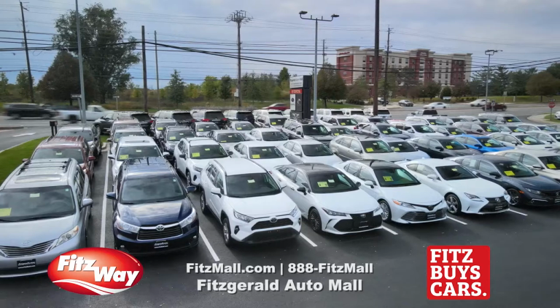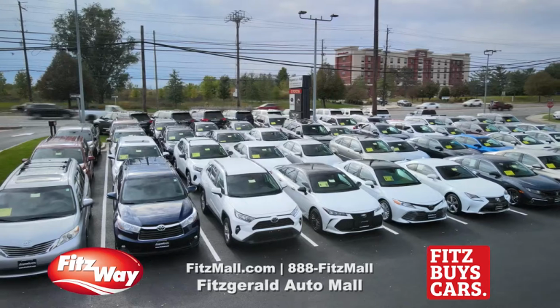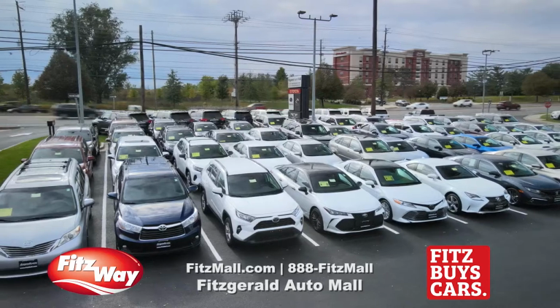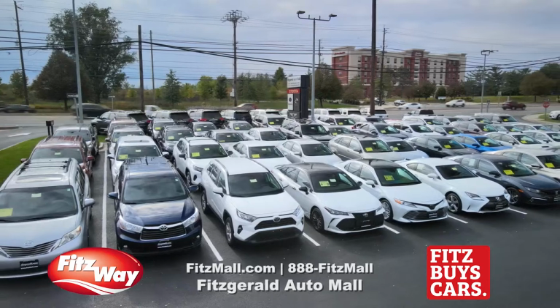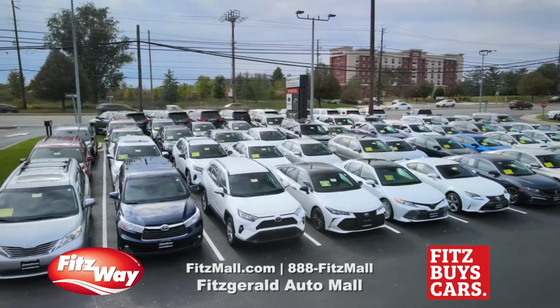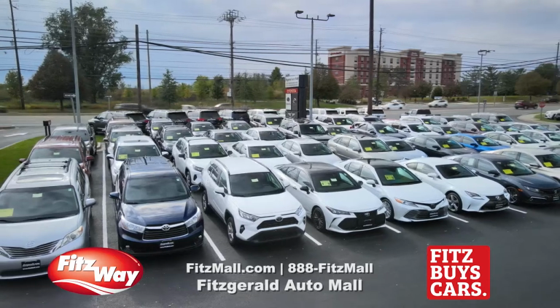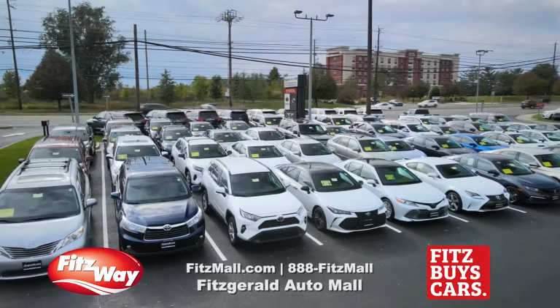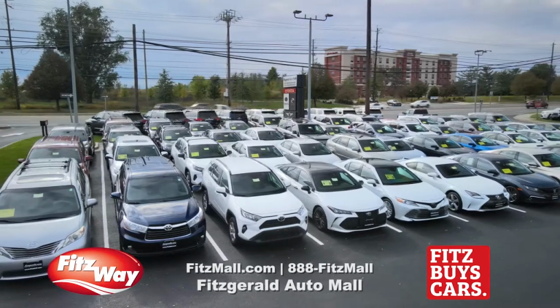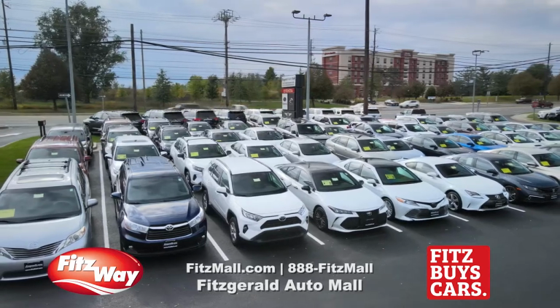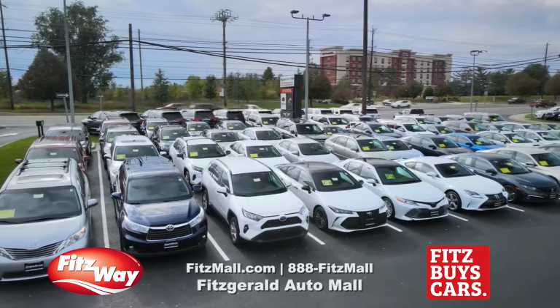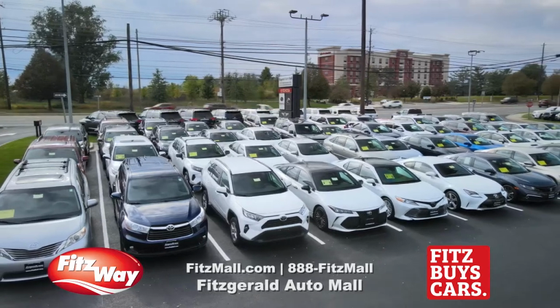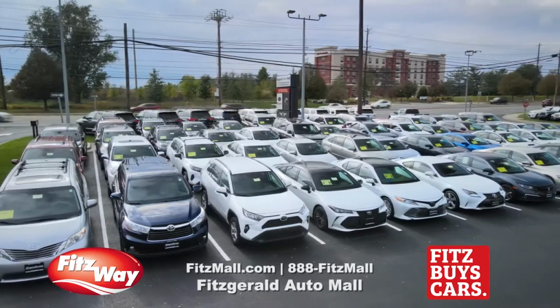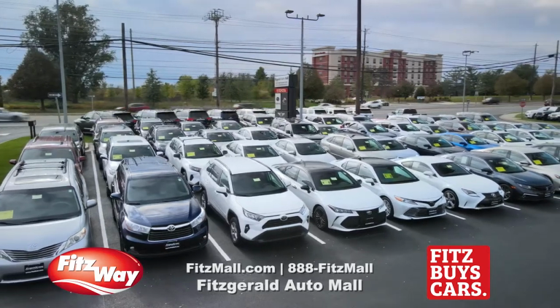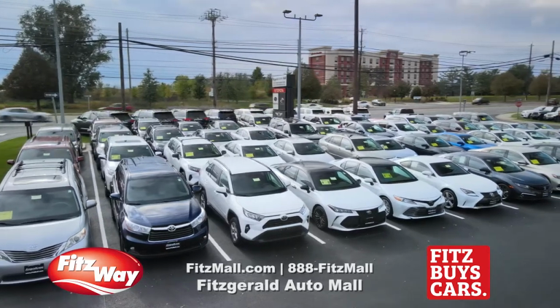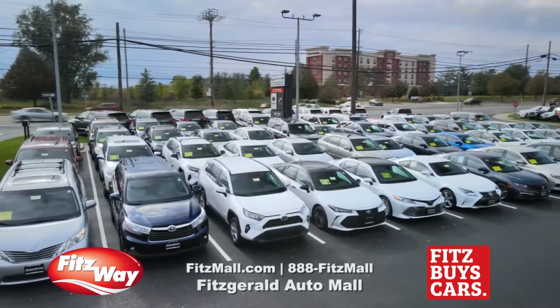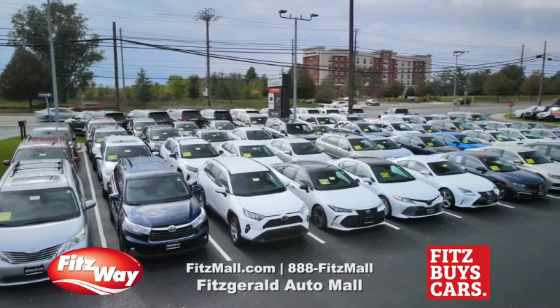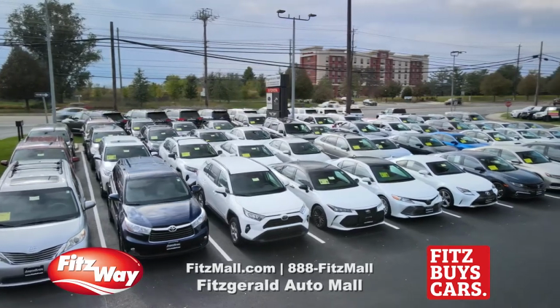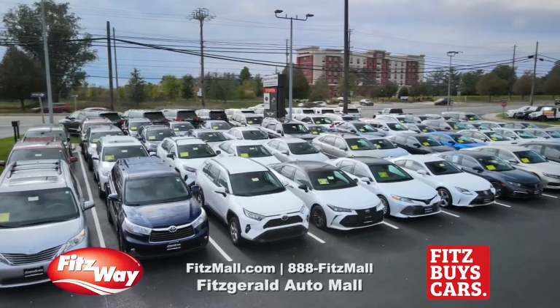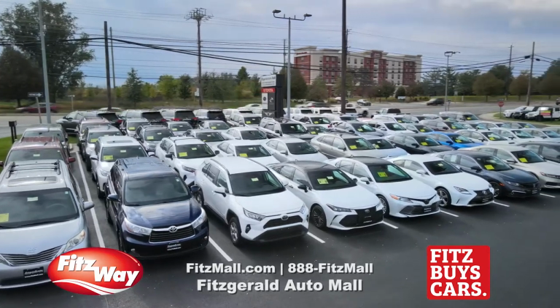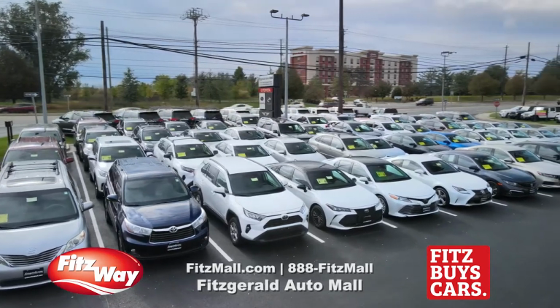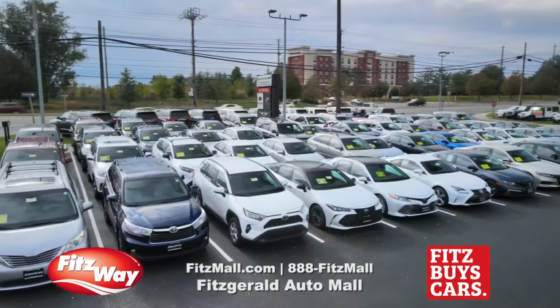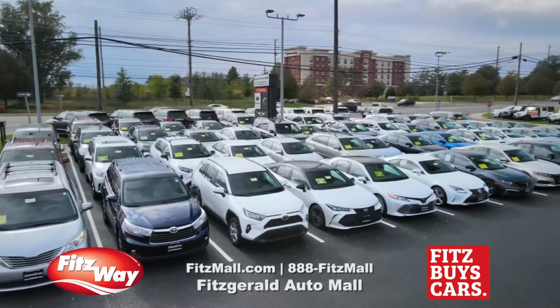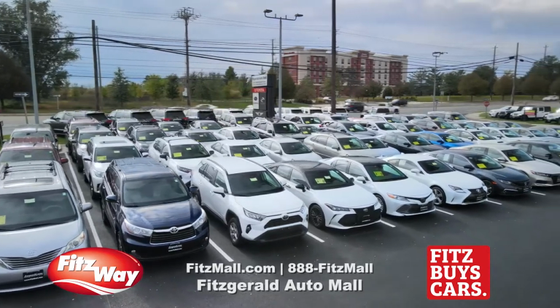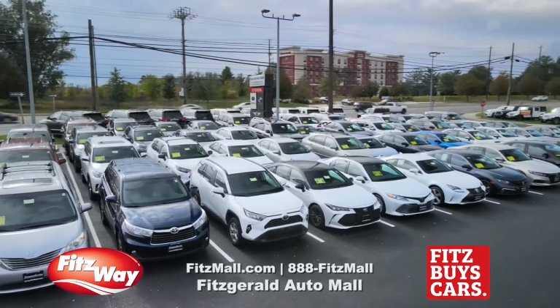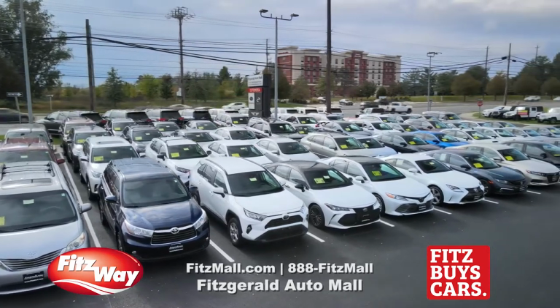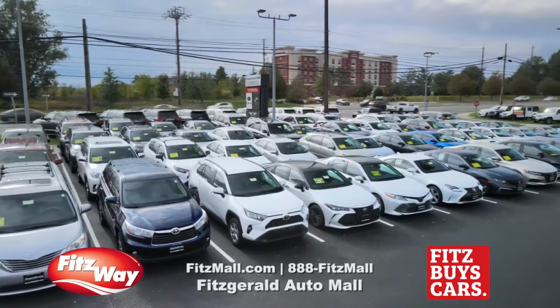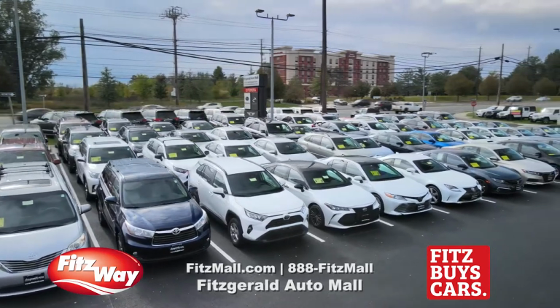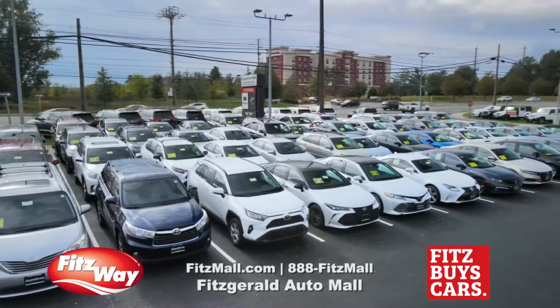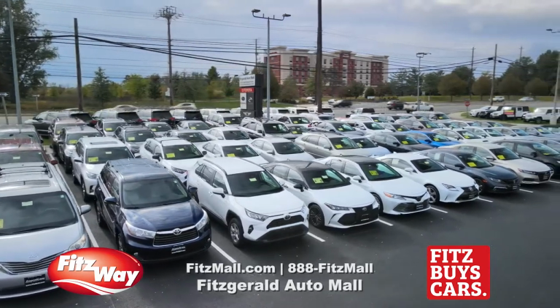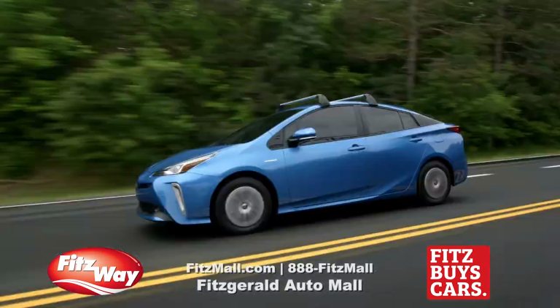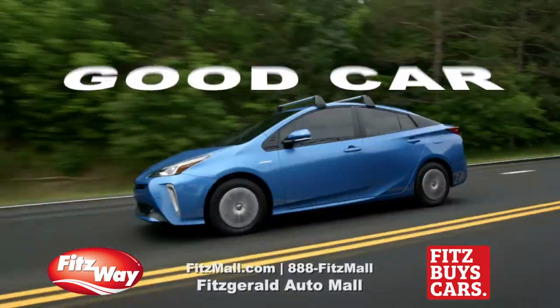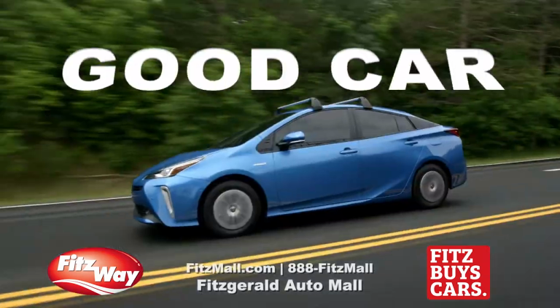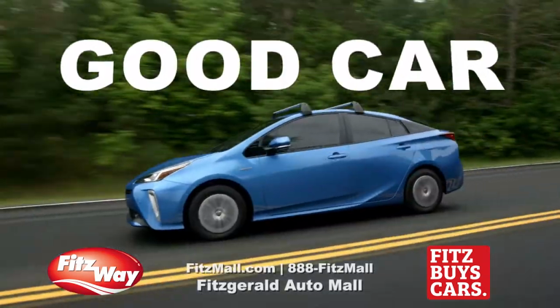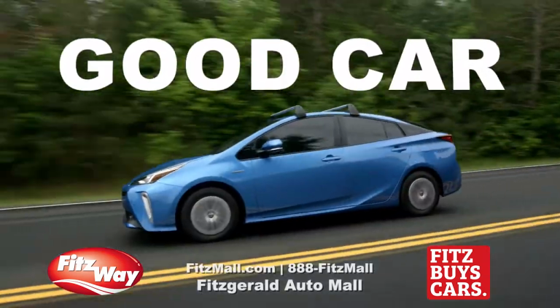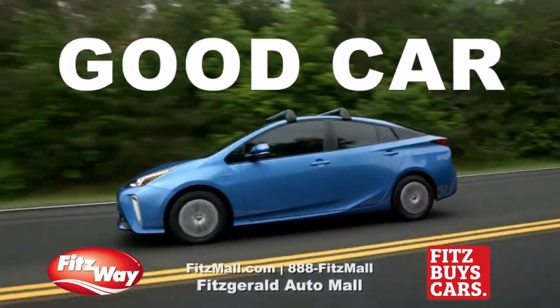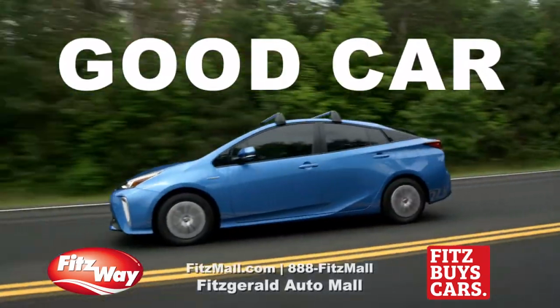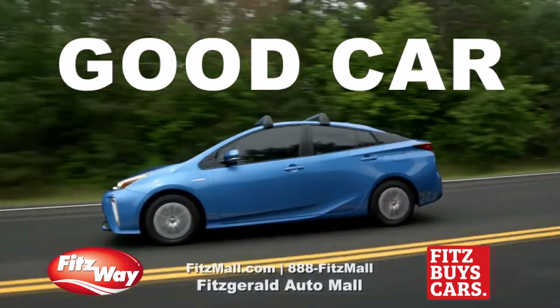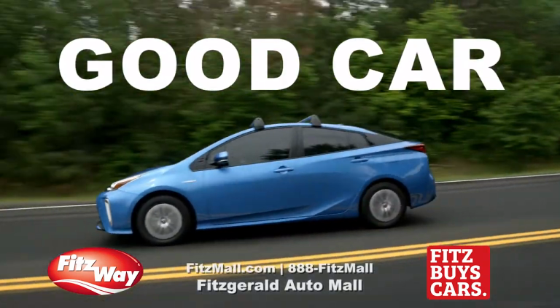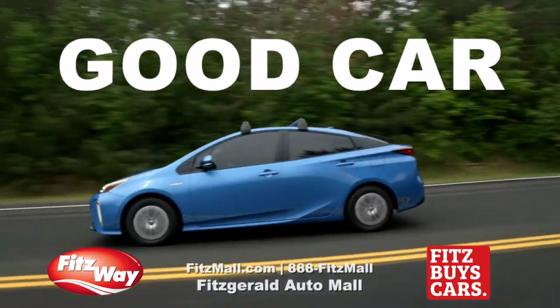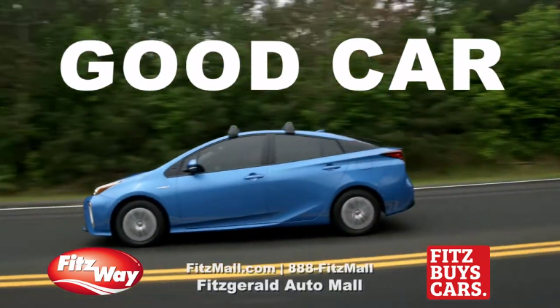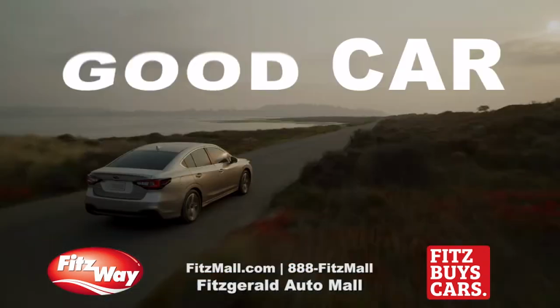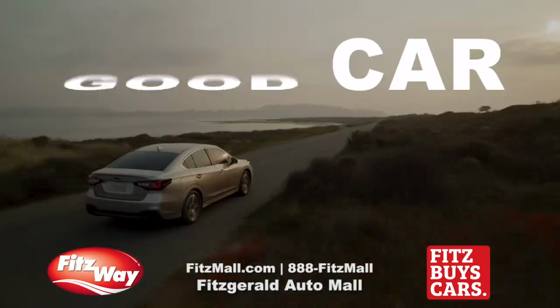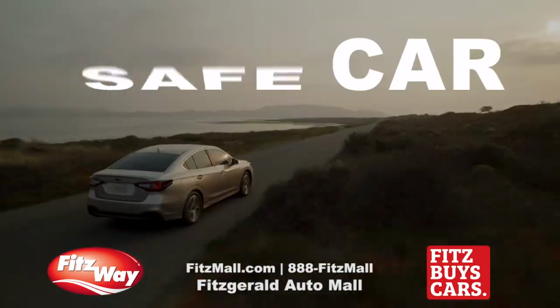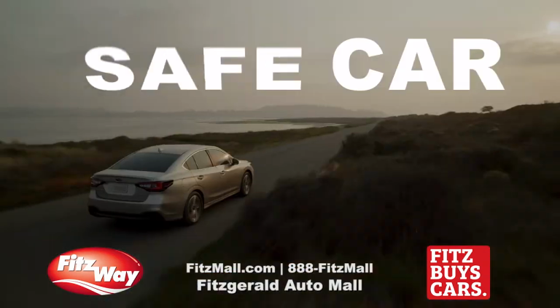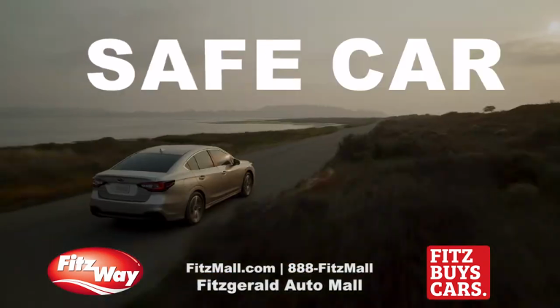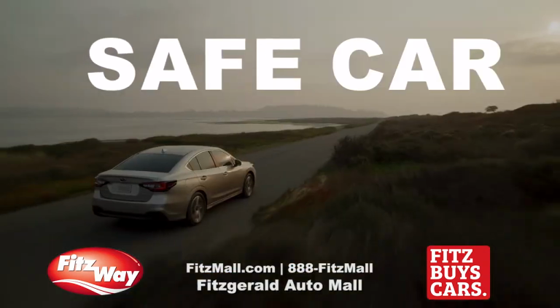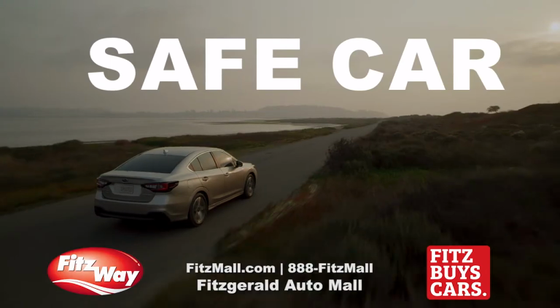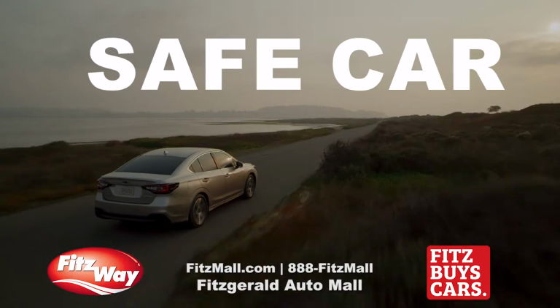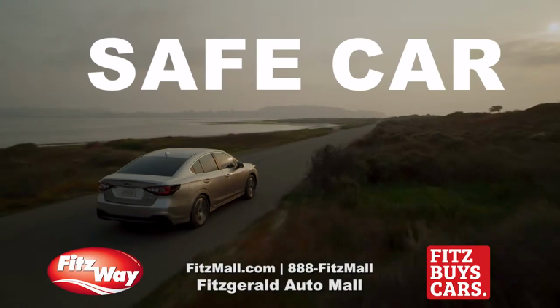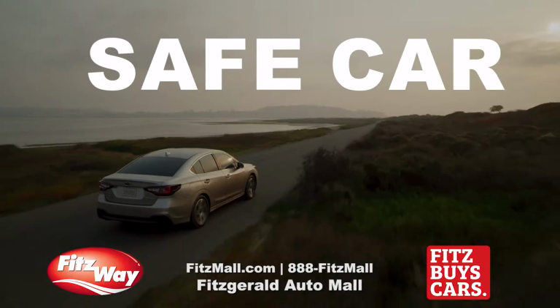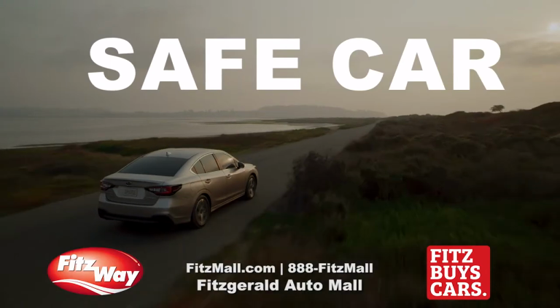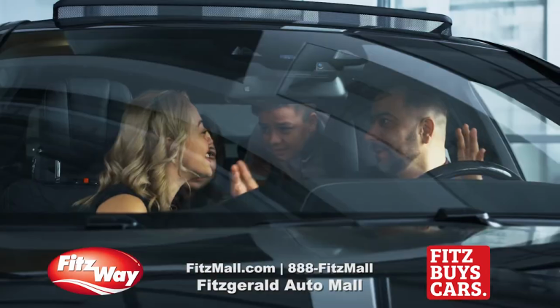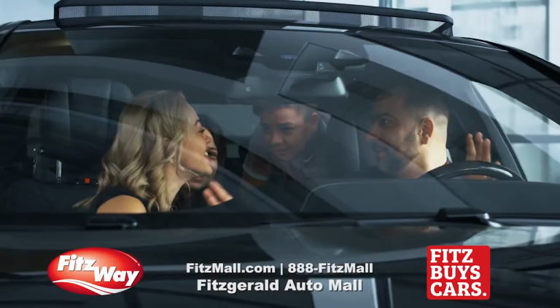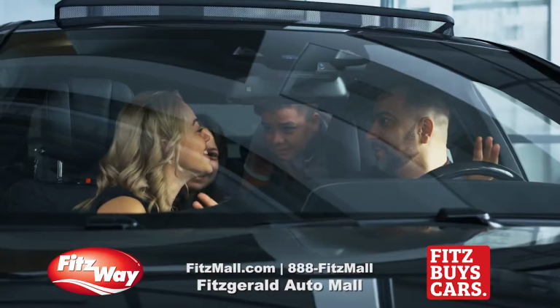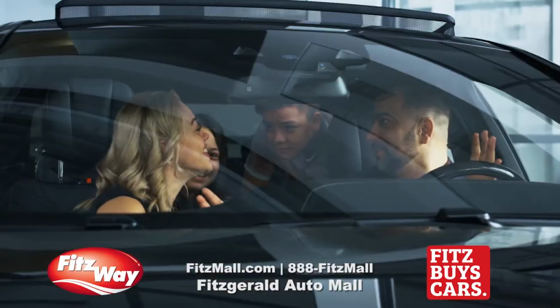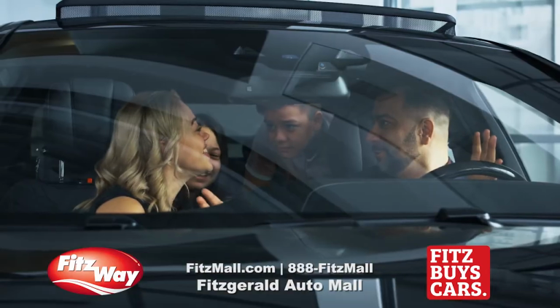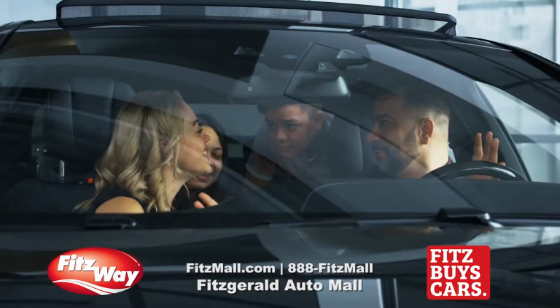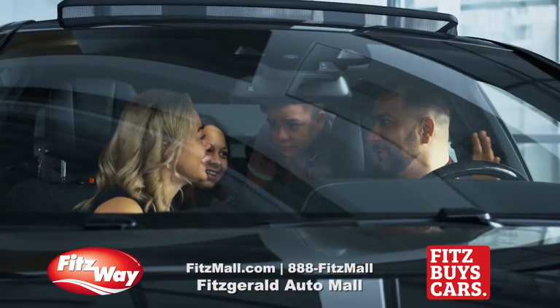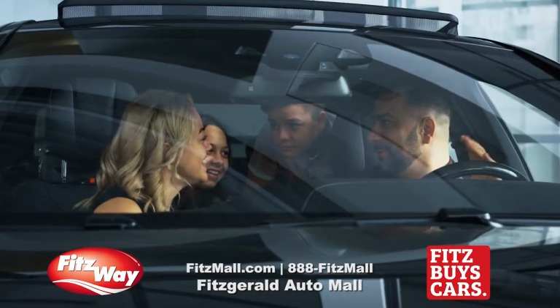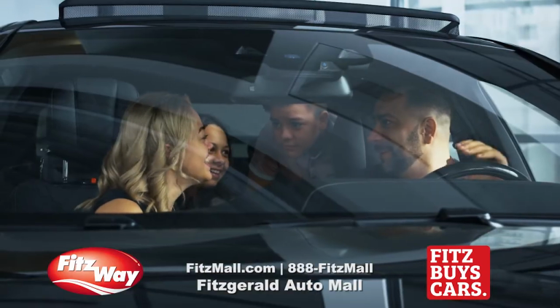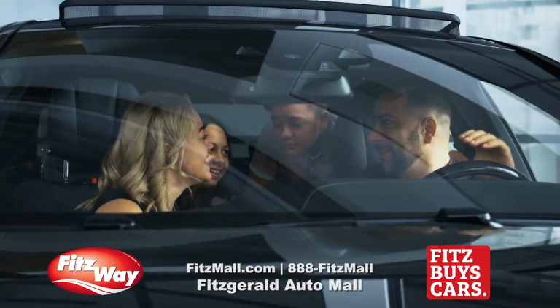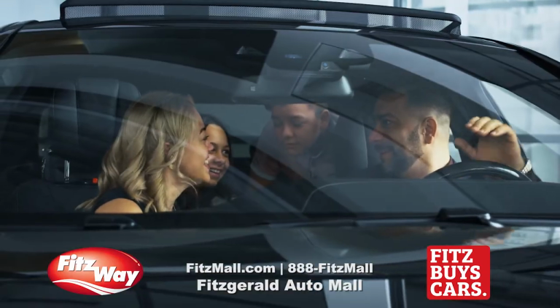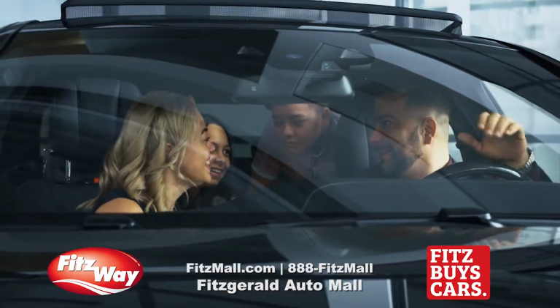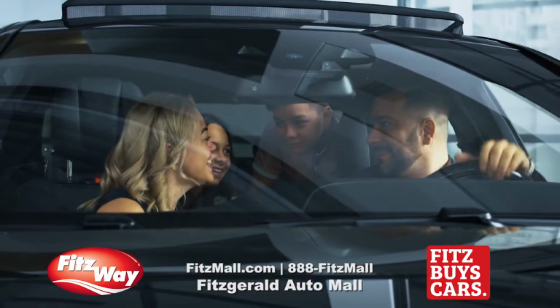Think you know how to spot the best used car? A good car. A safe car. One you can put your family in?